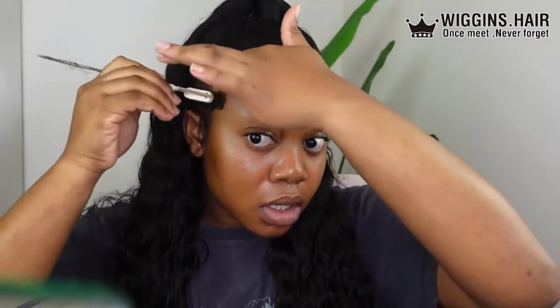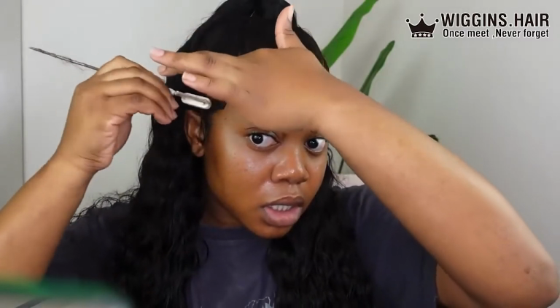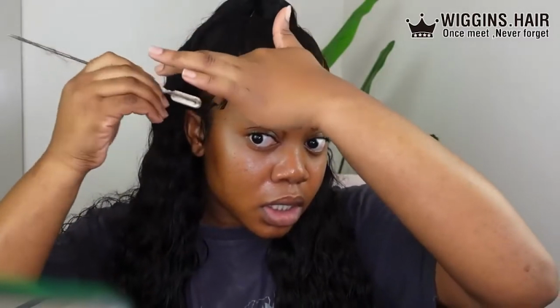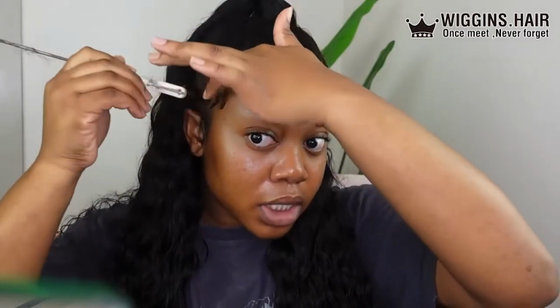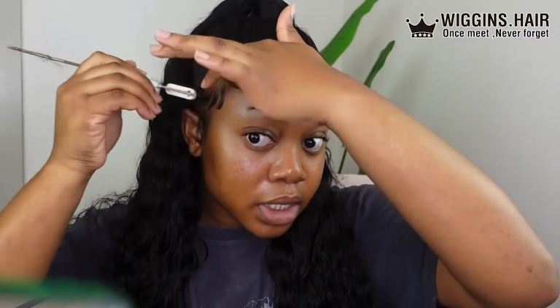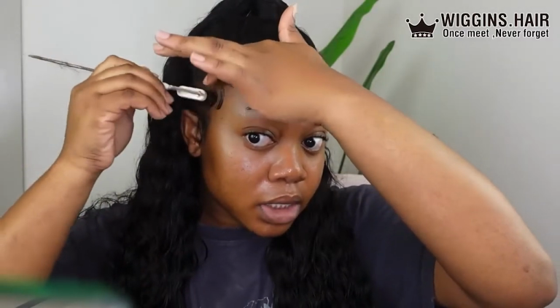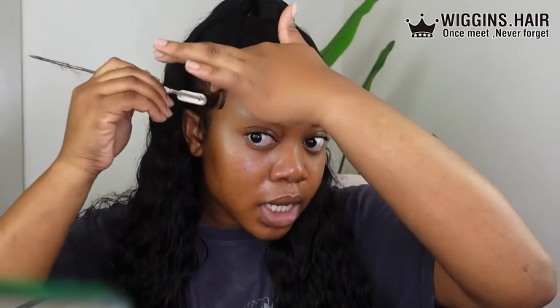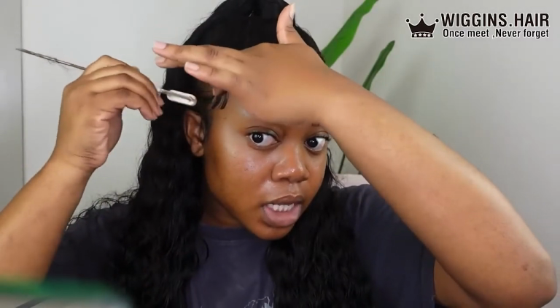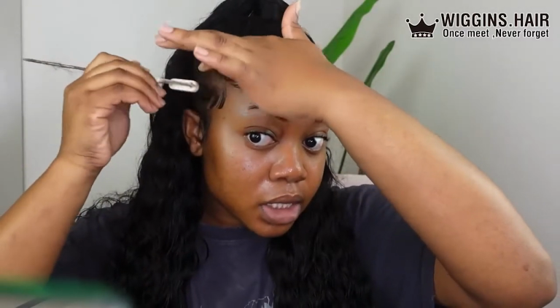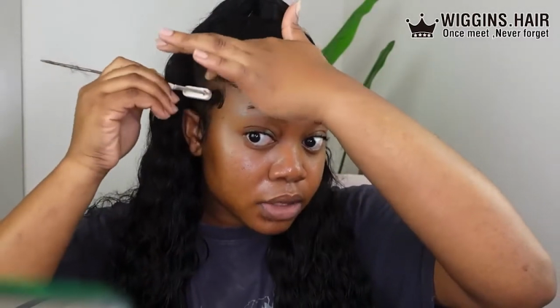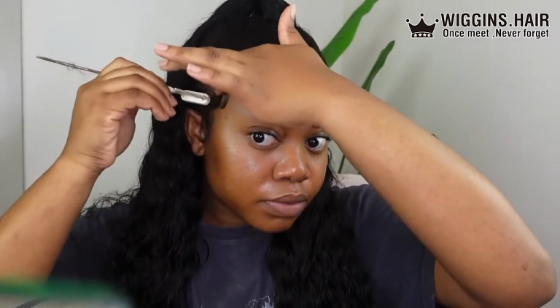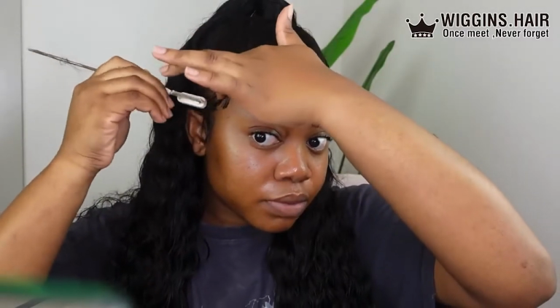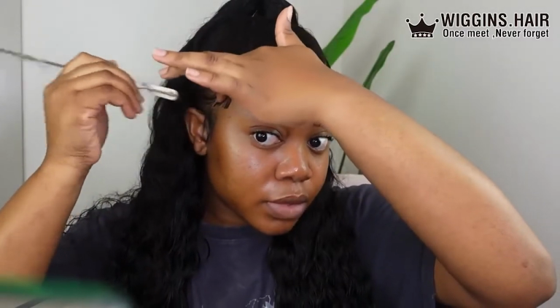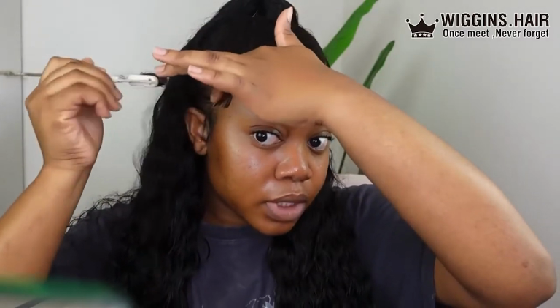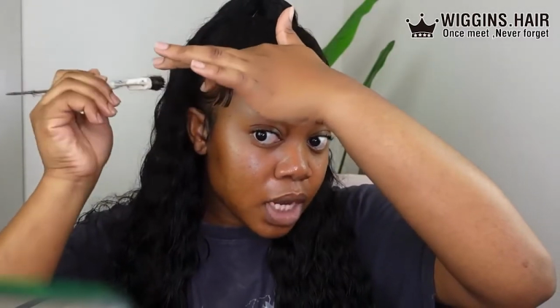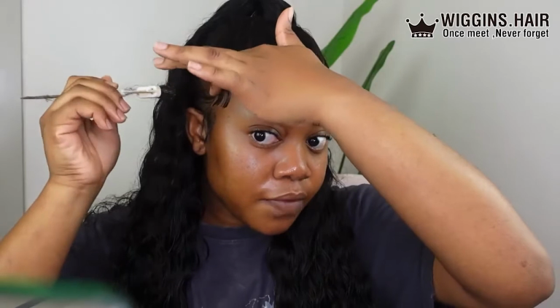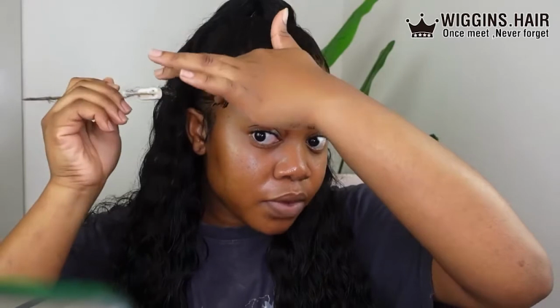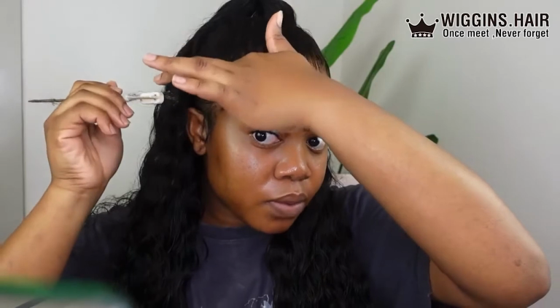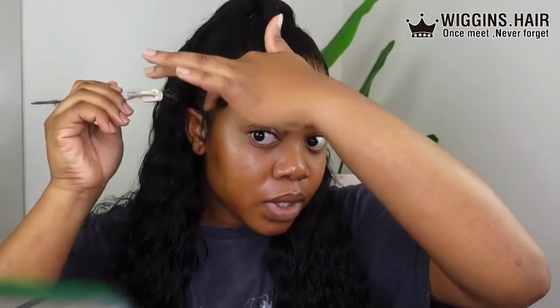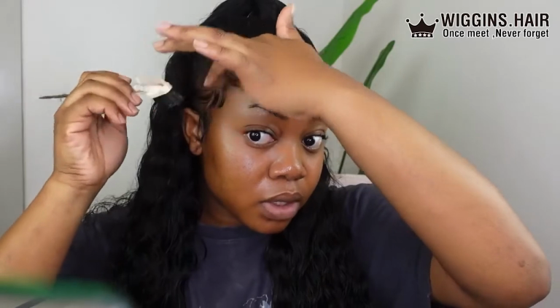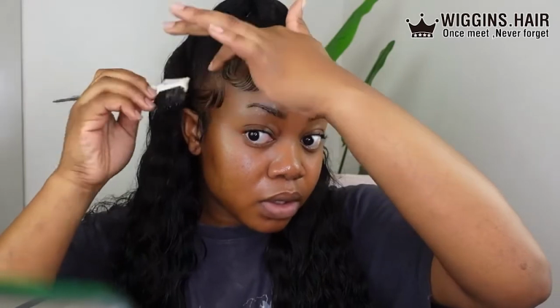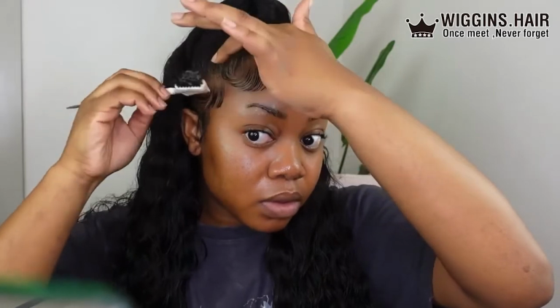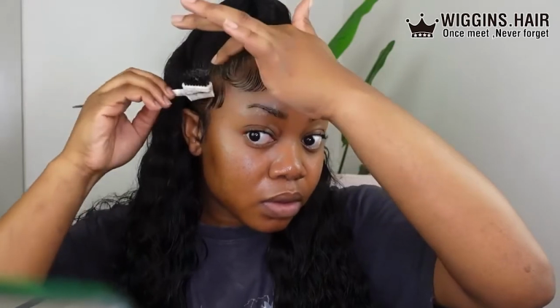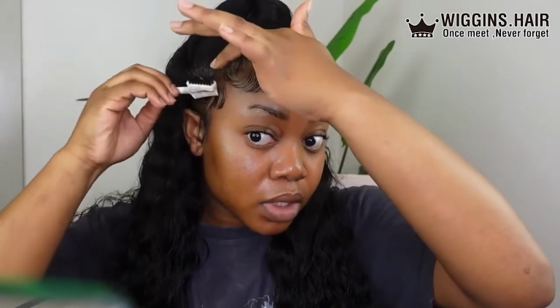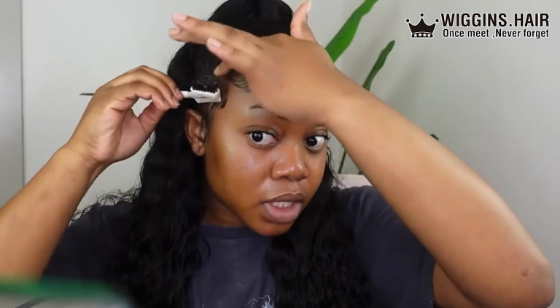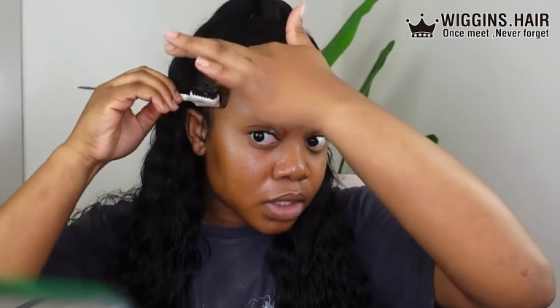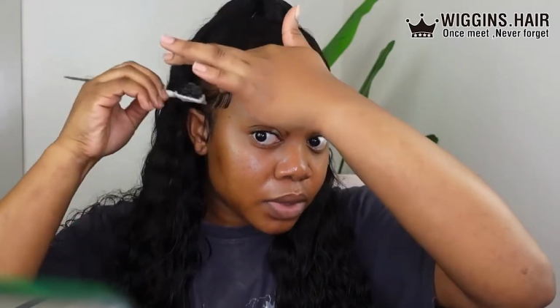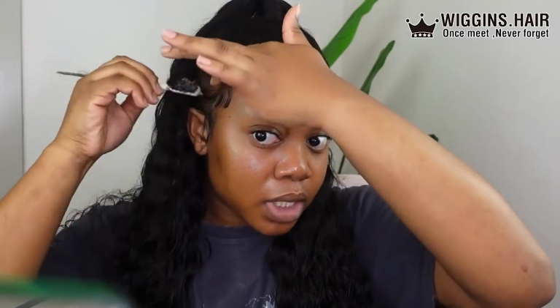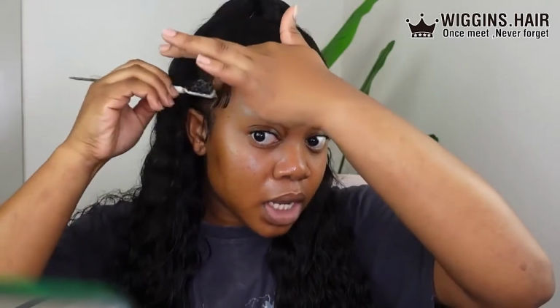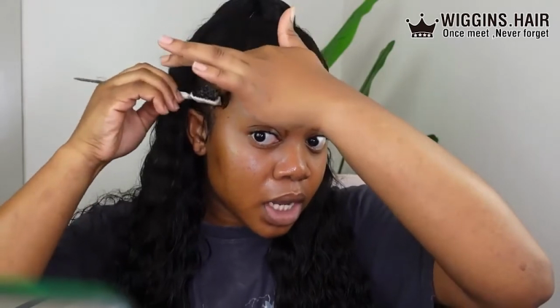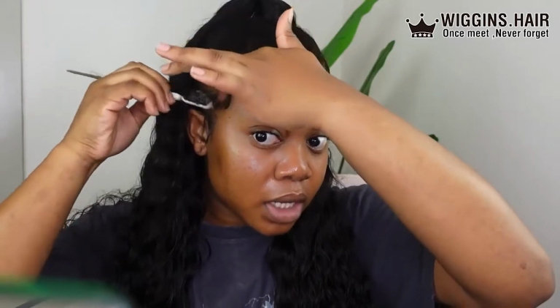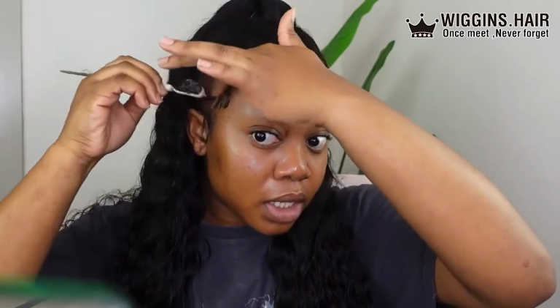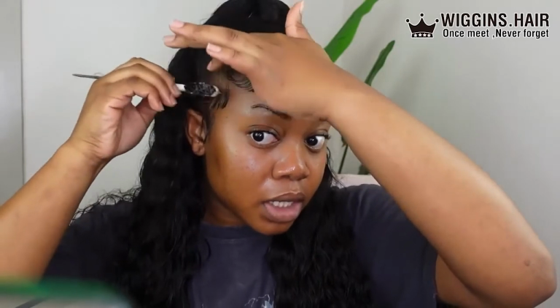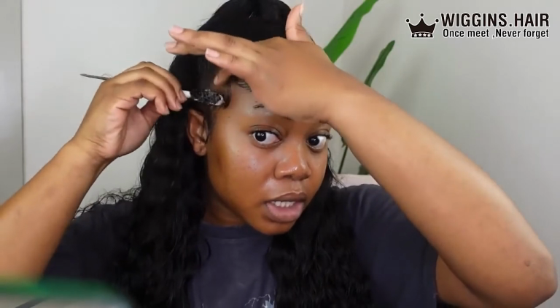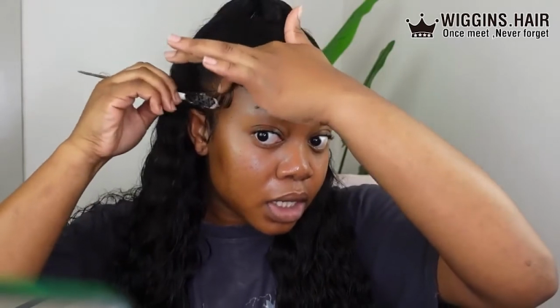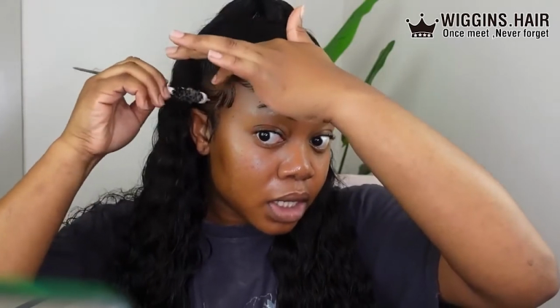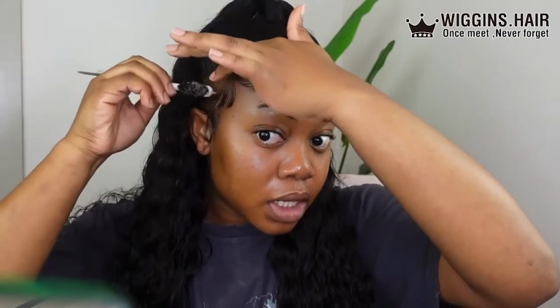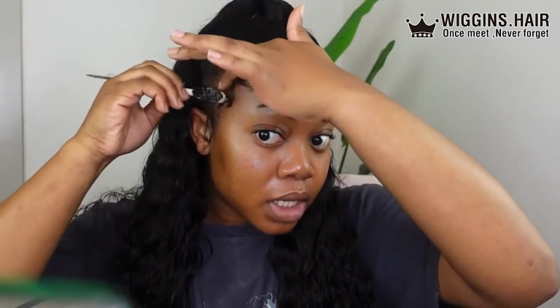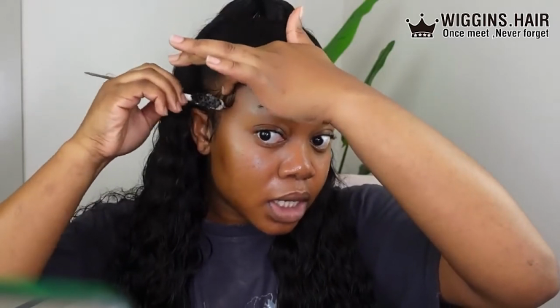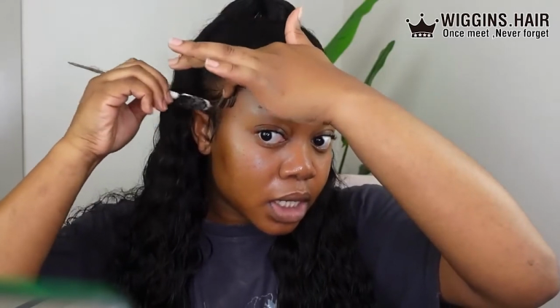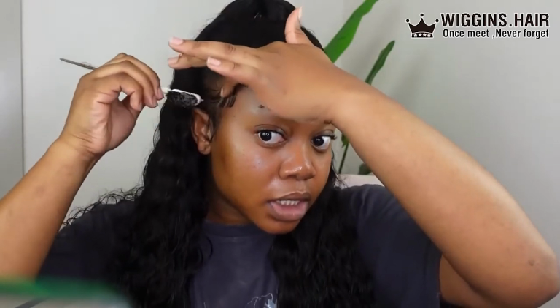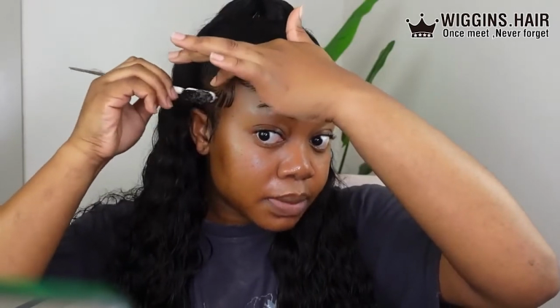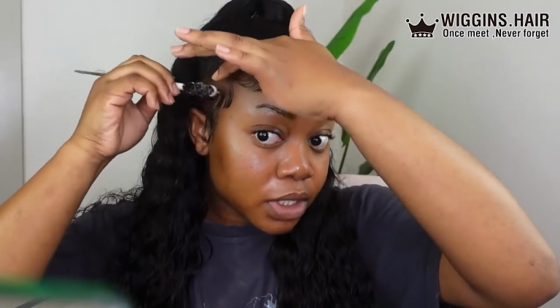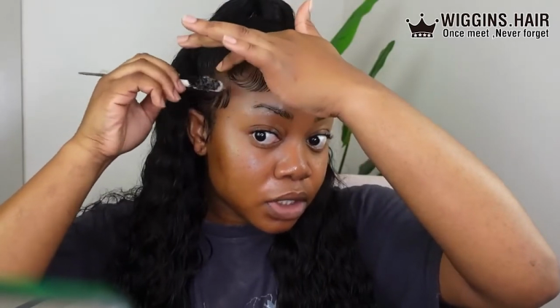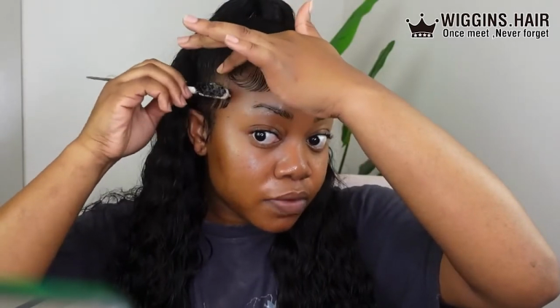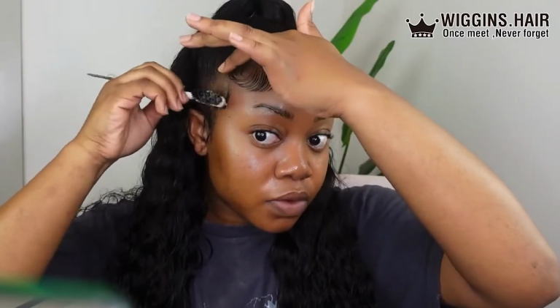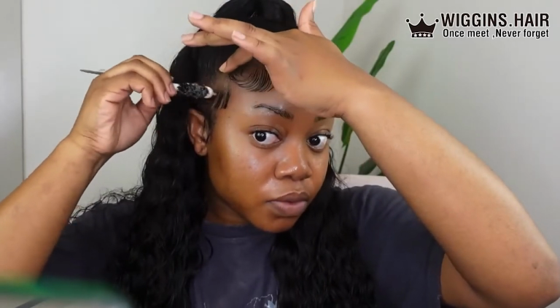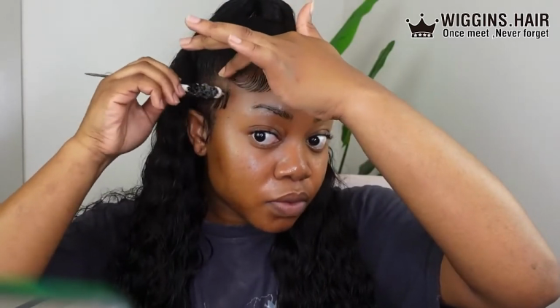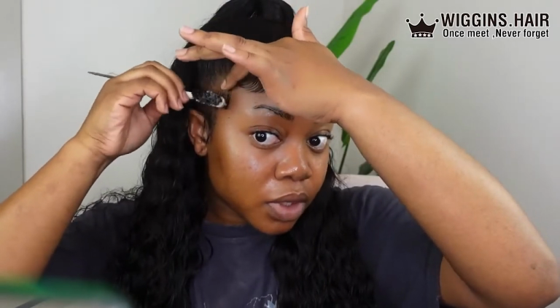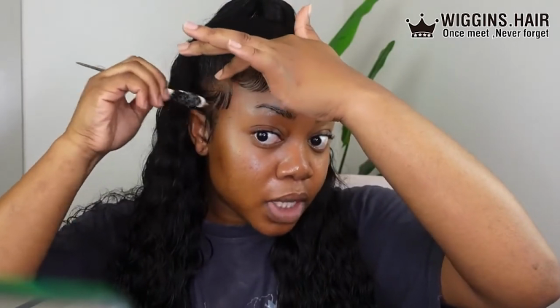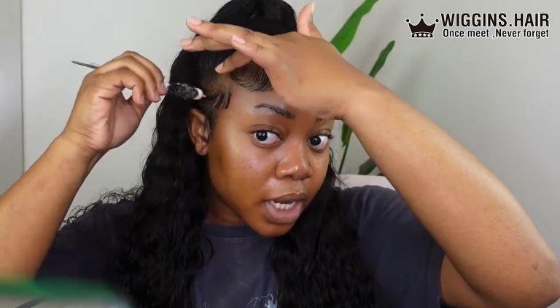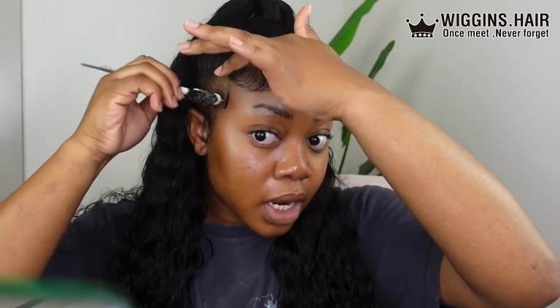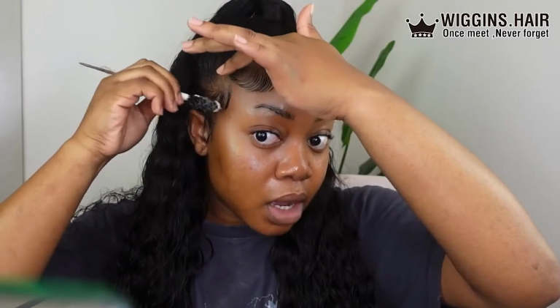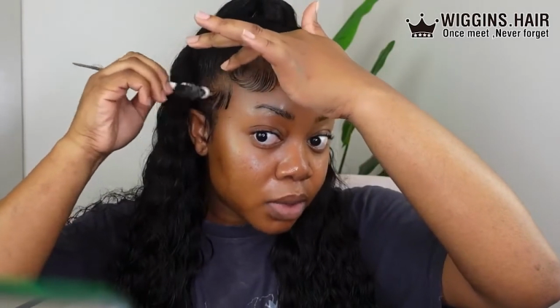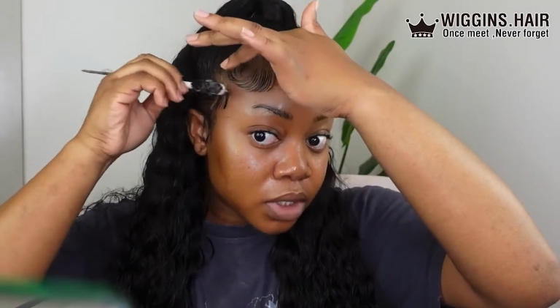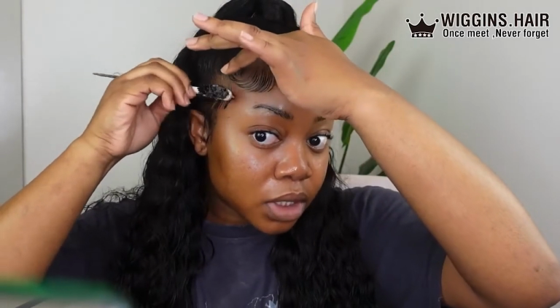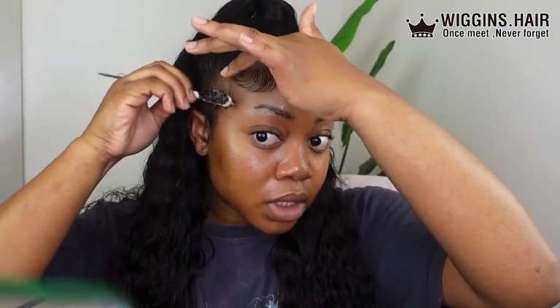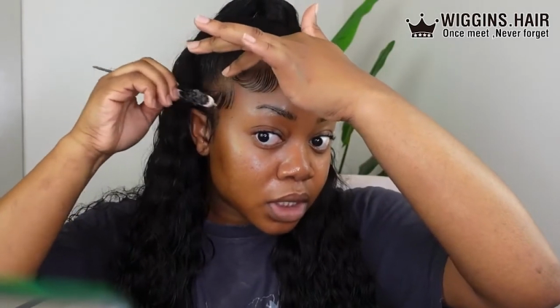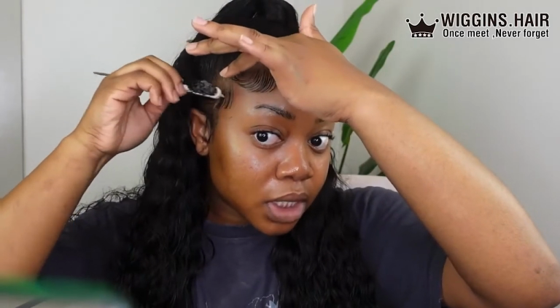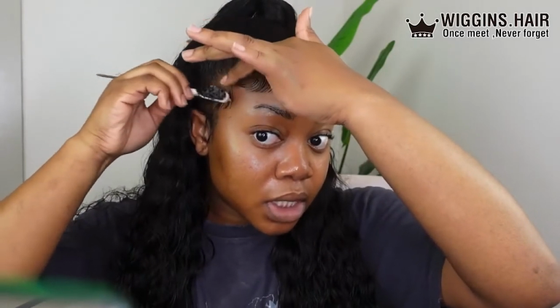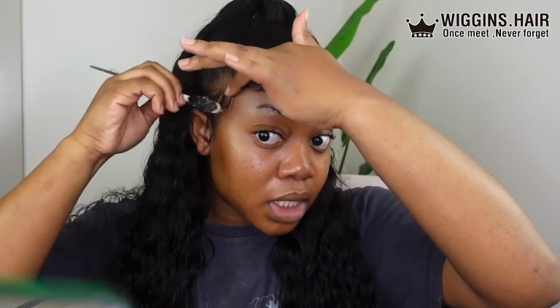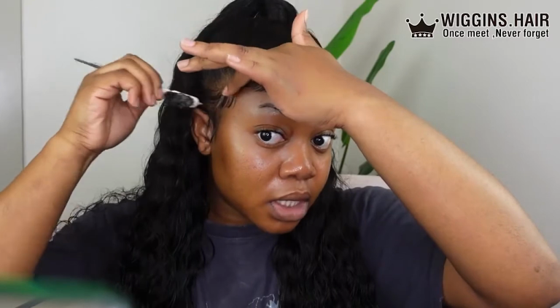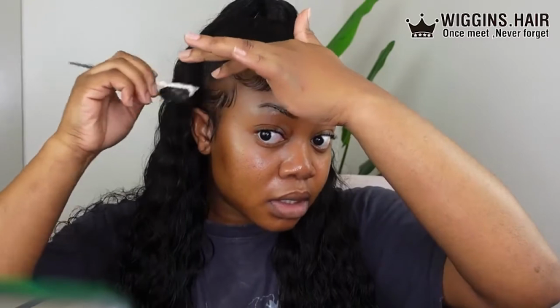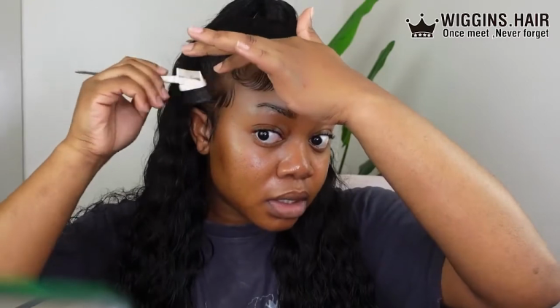This hairstyle is not for the weak — it really isn't, especially if you really care how it looks at the end.